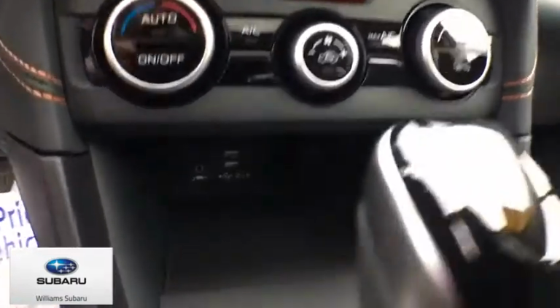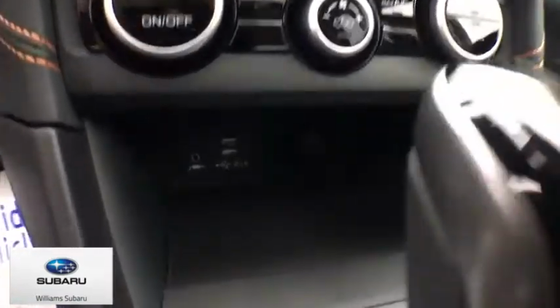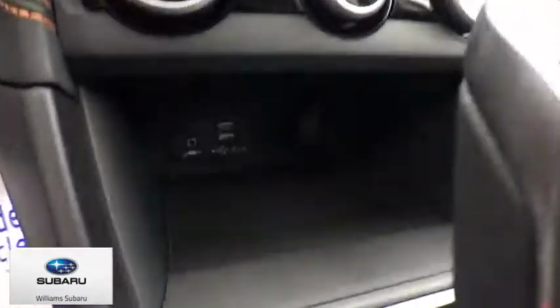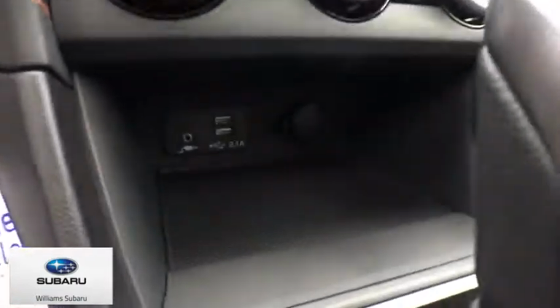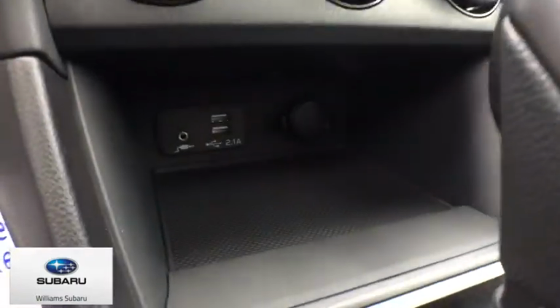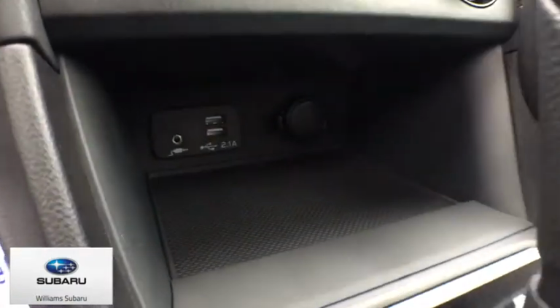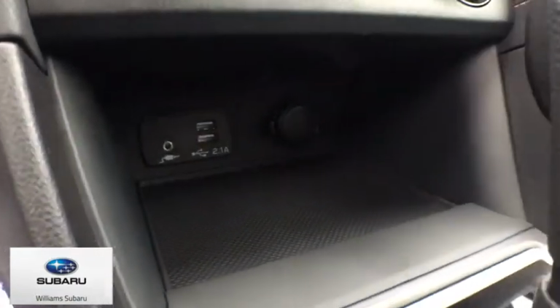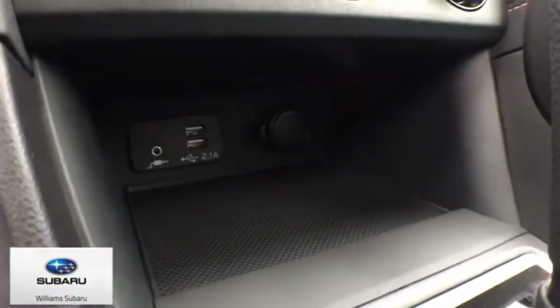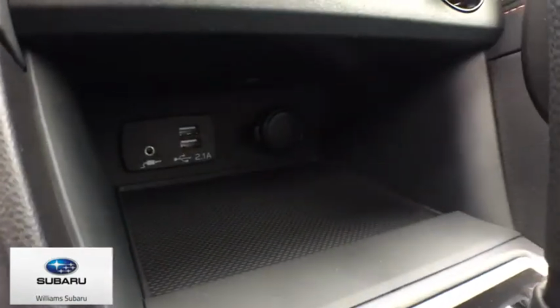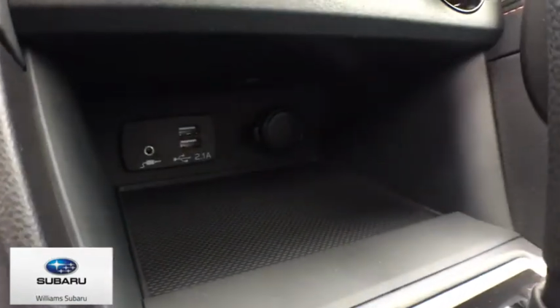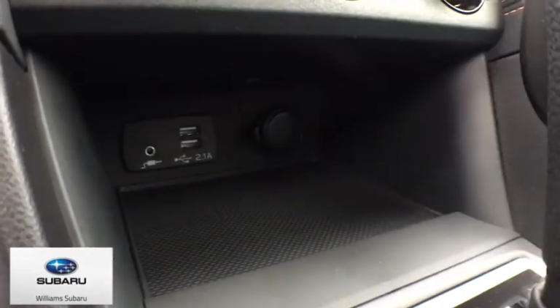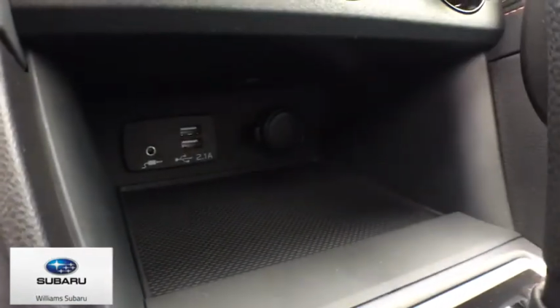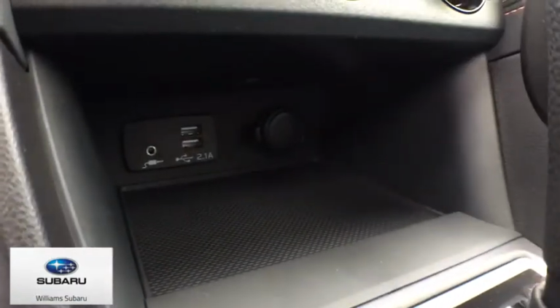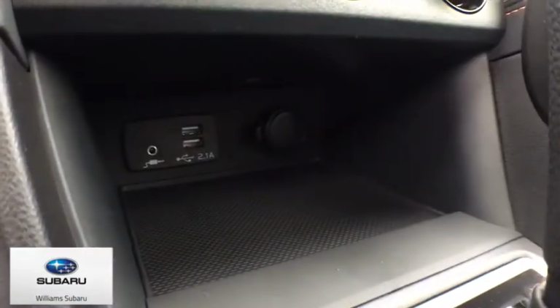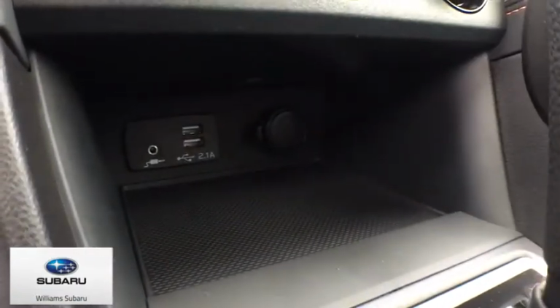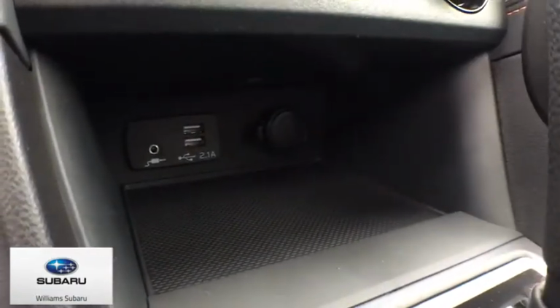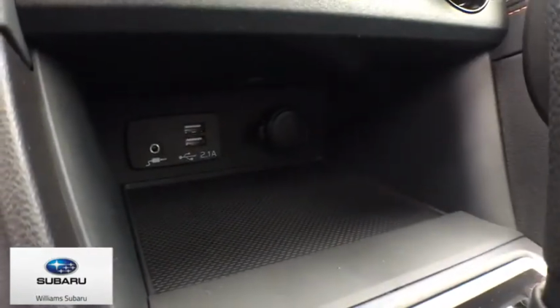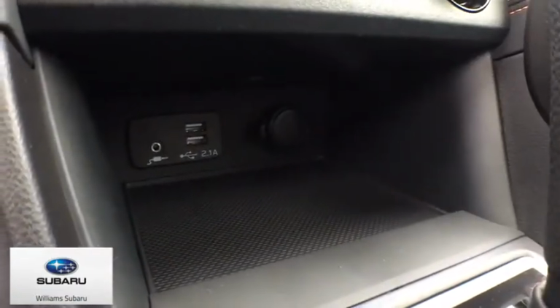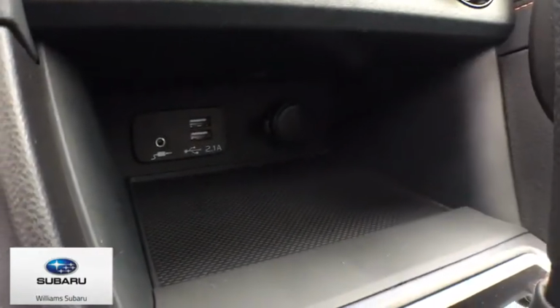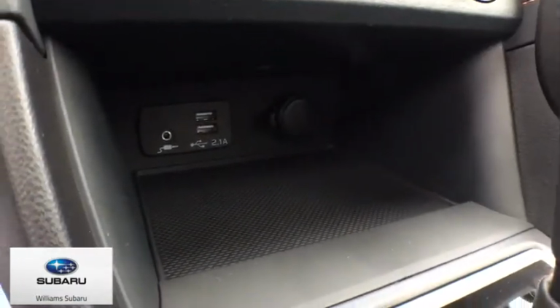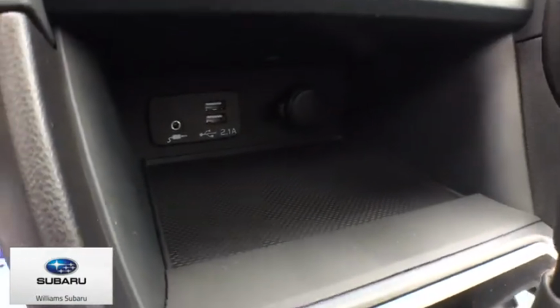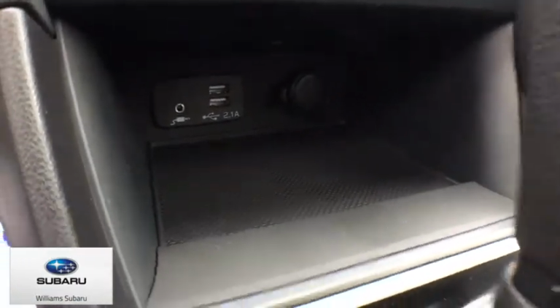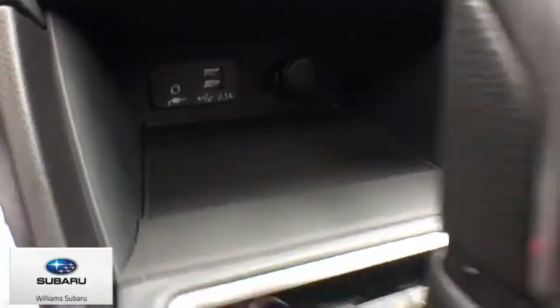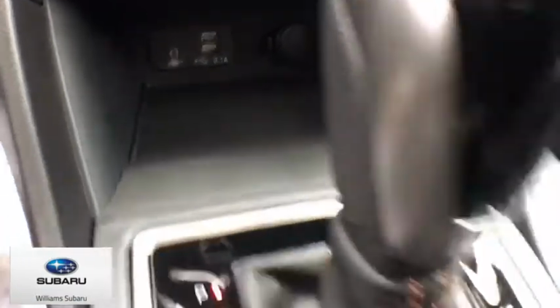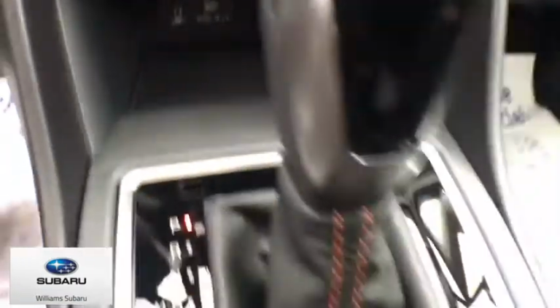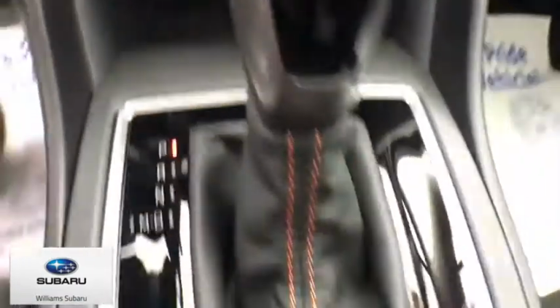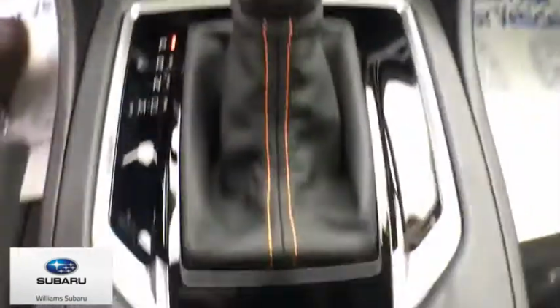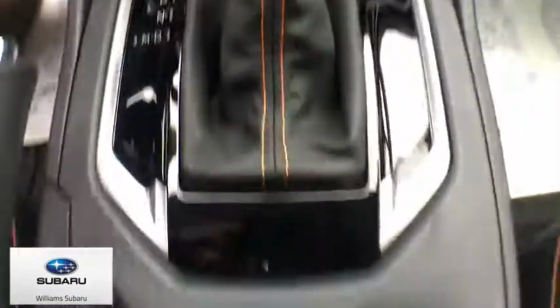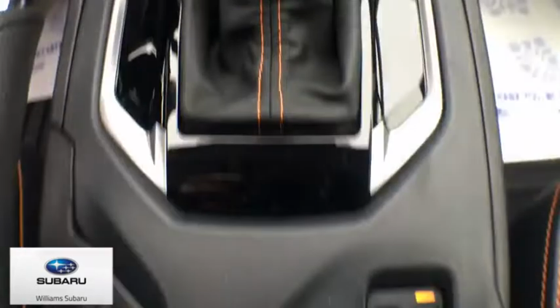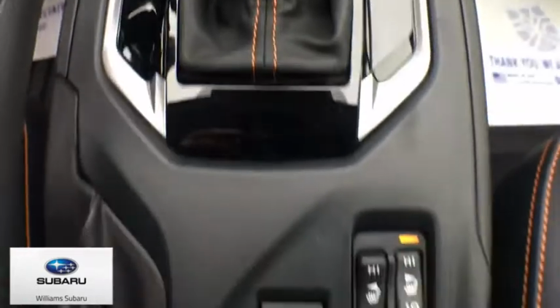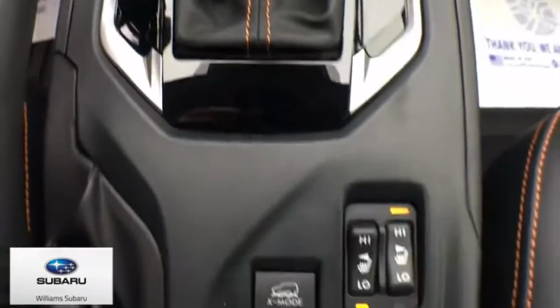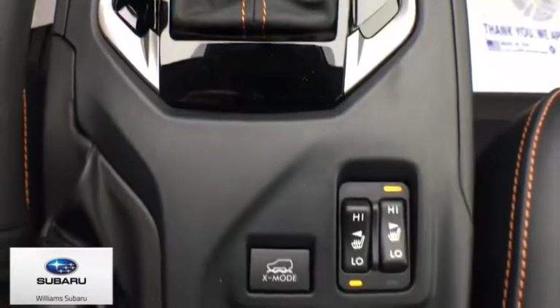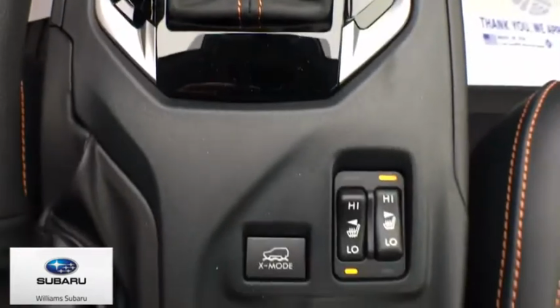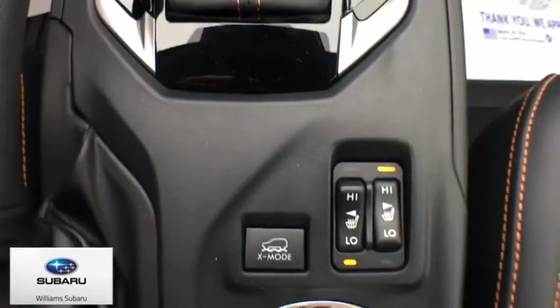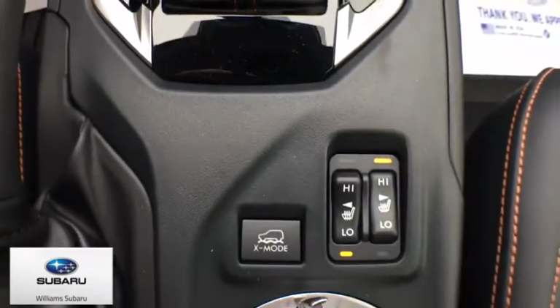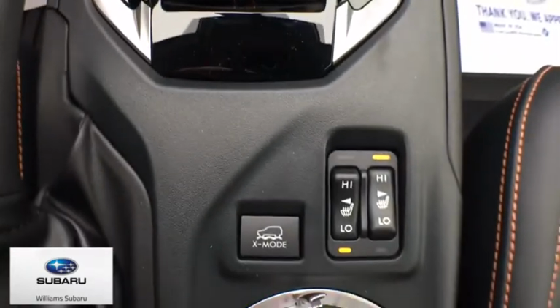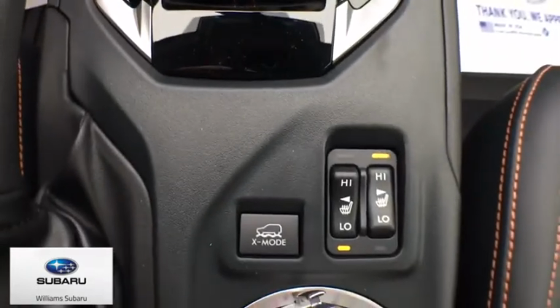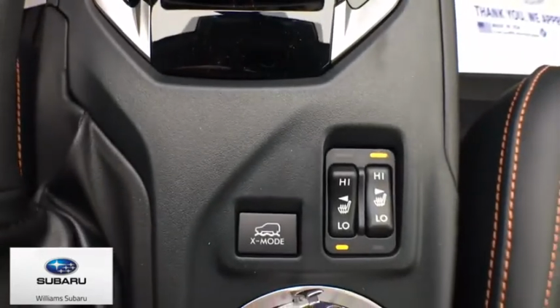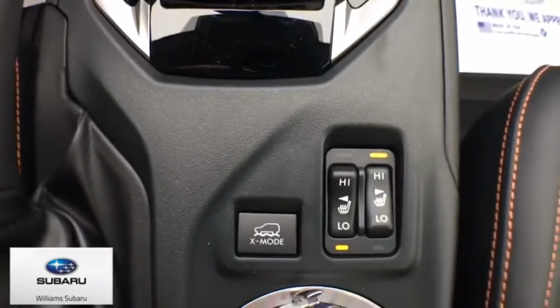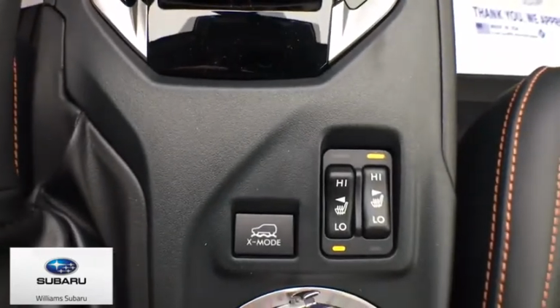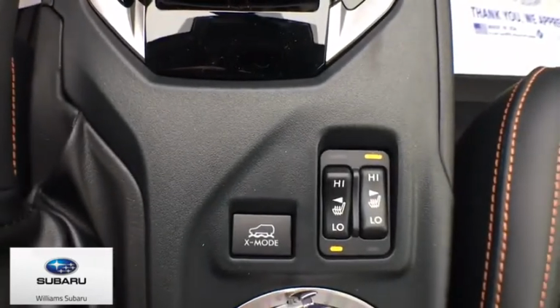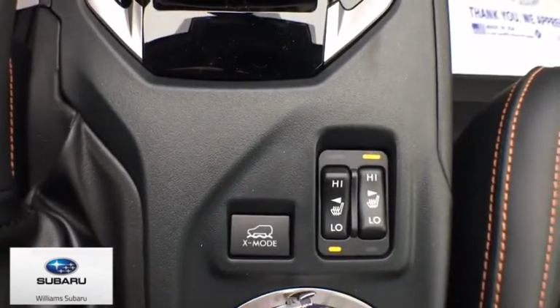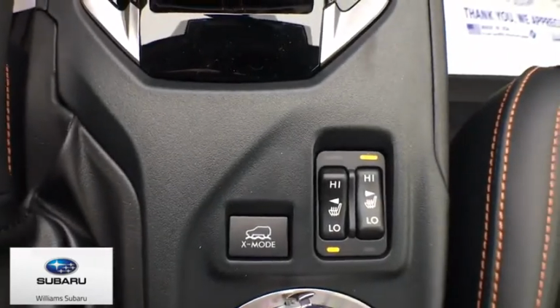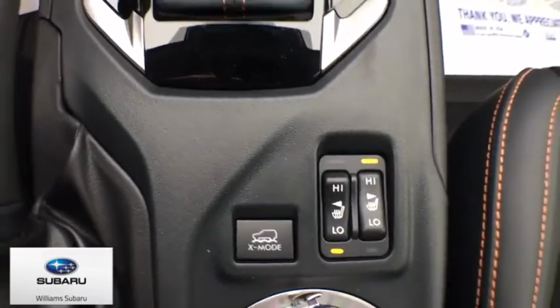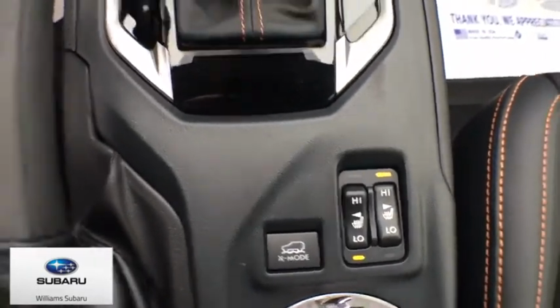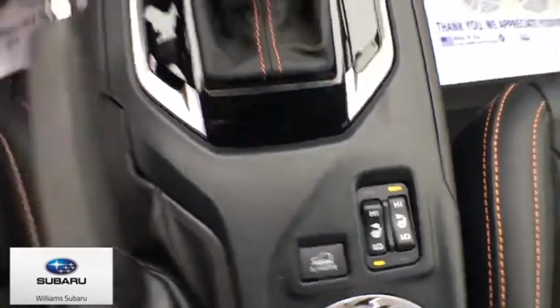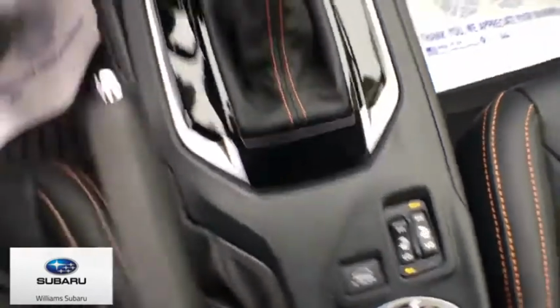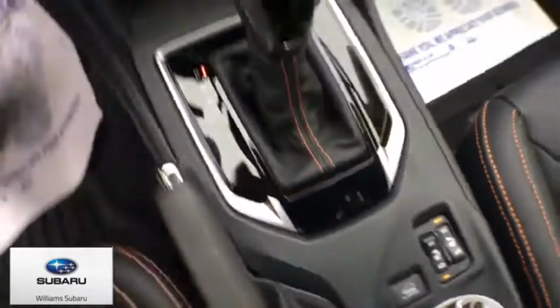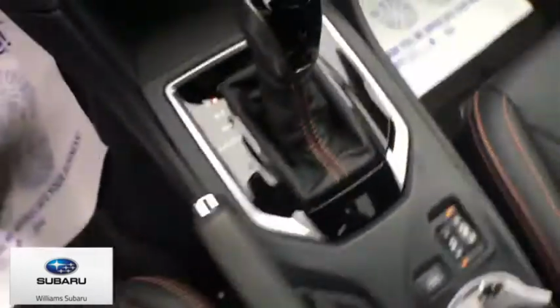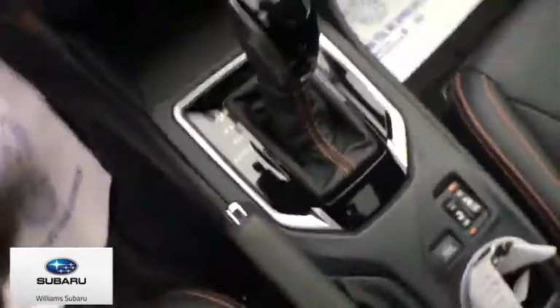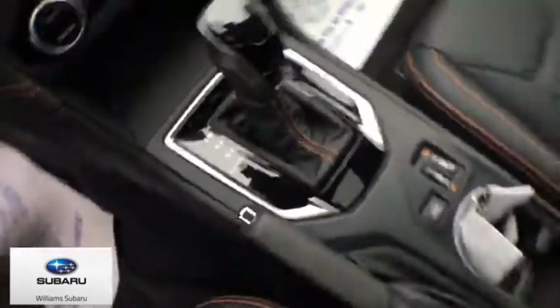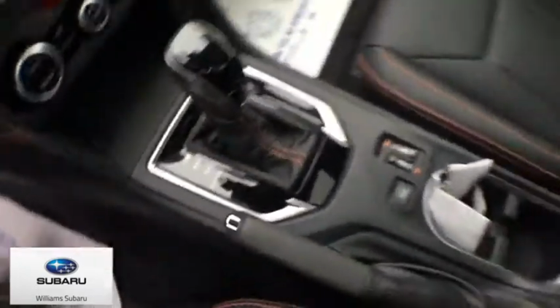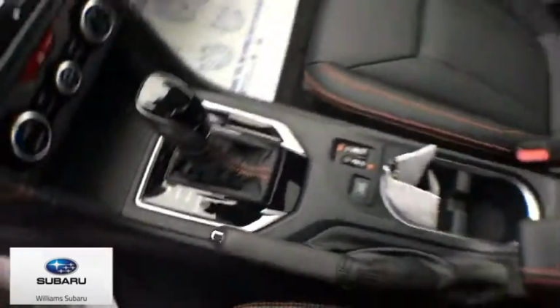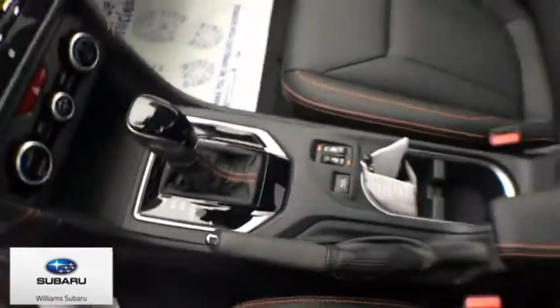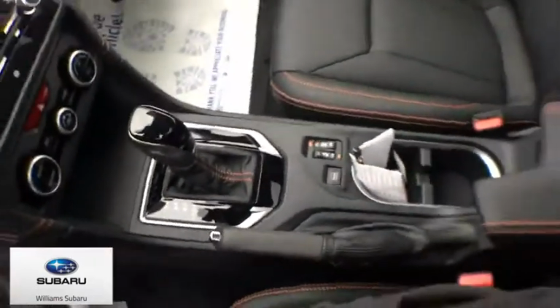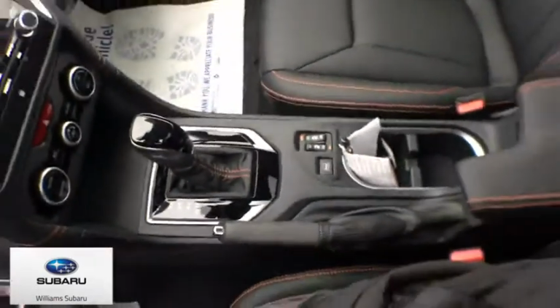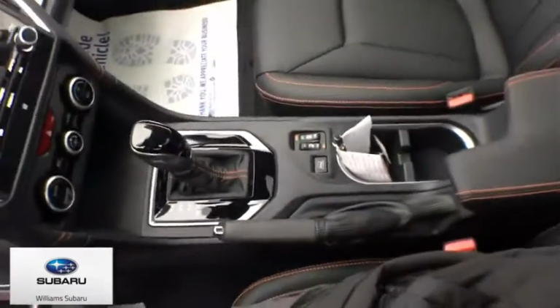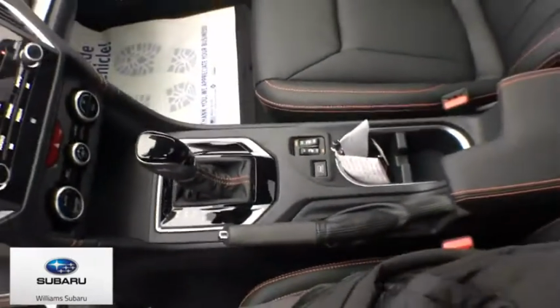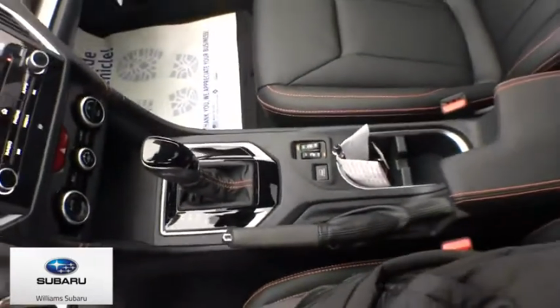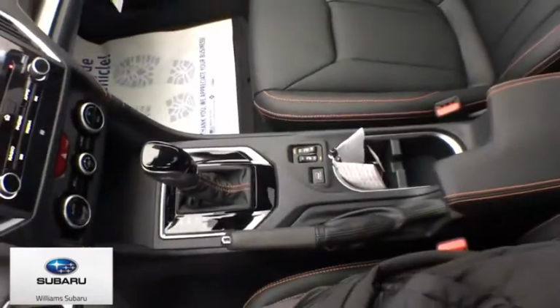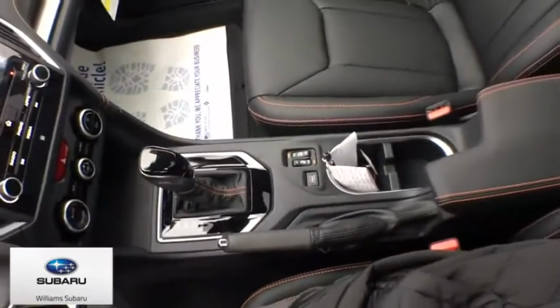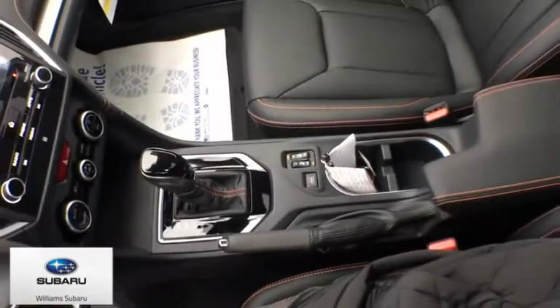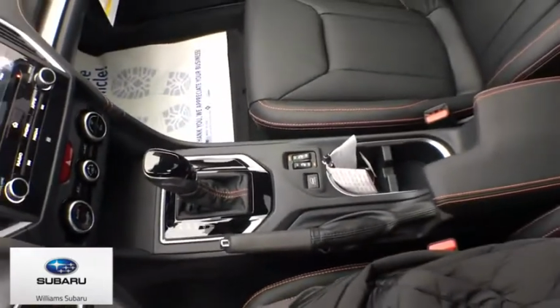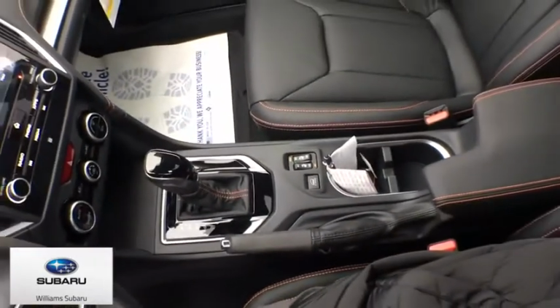Overhead console, panic alarm, remote keyless entry, brake assist, power driver's seat, front bucket seats.